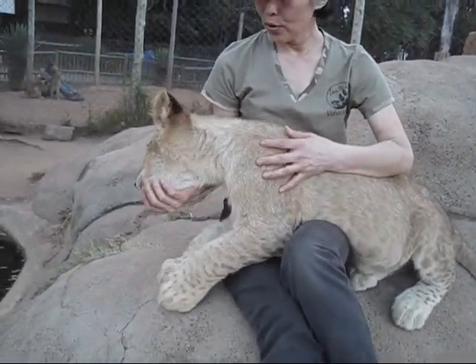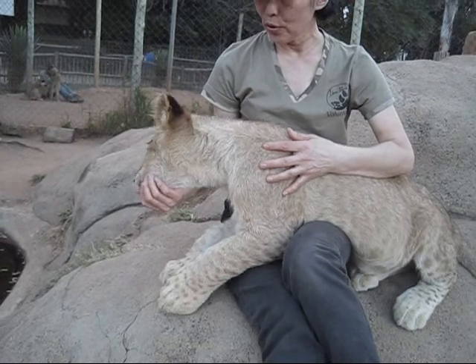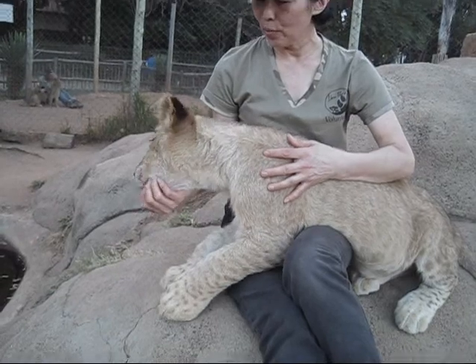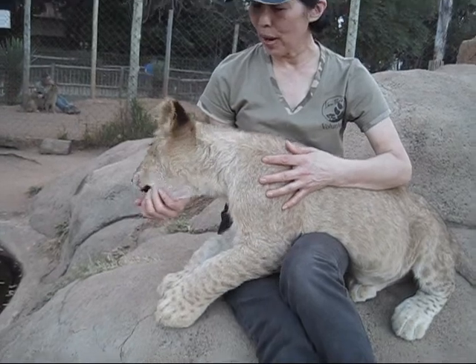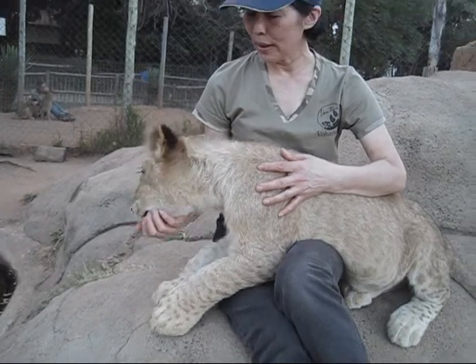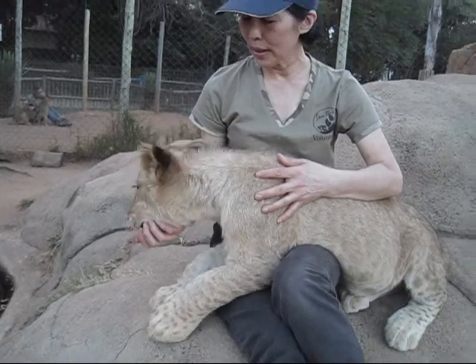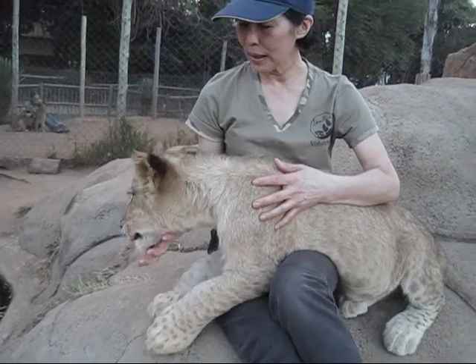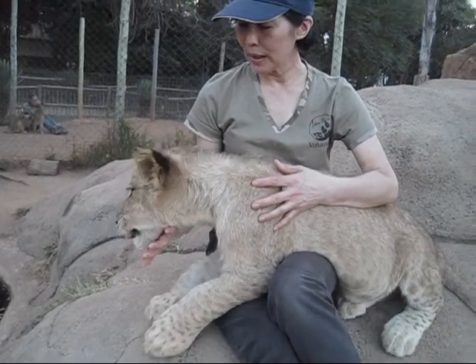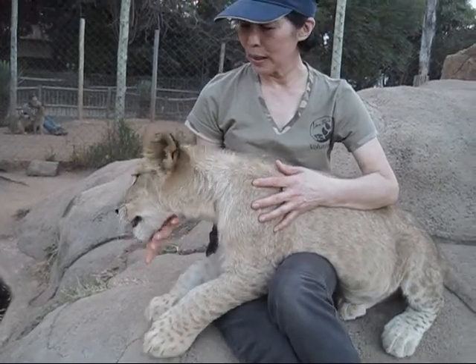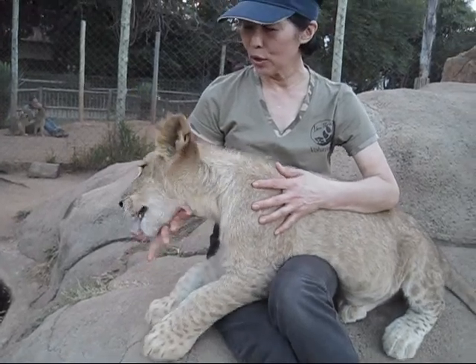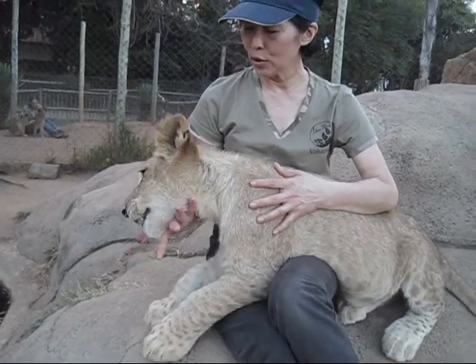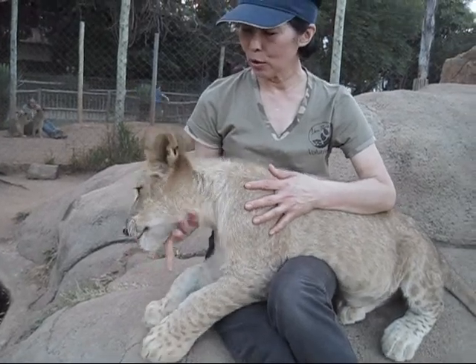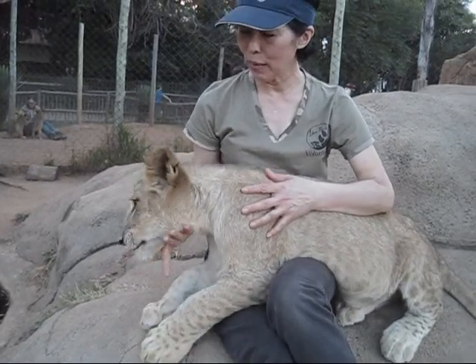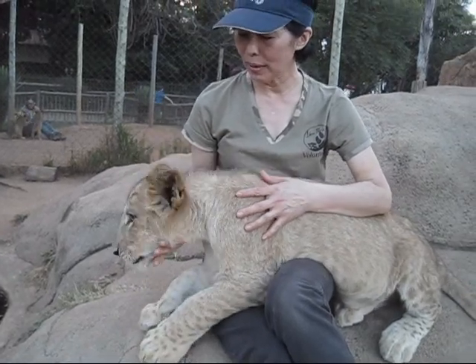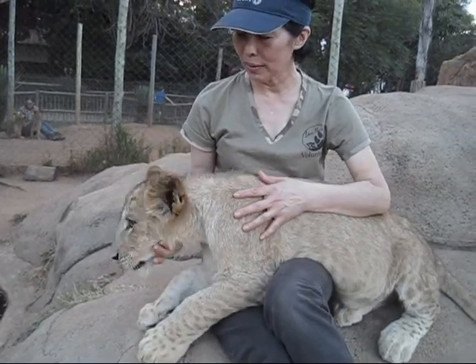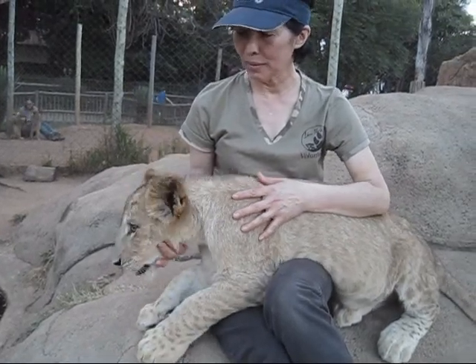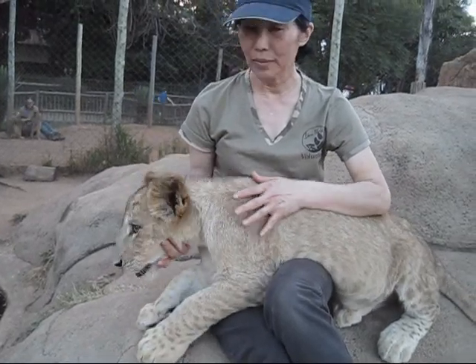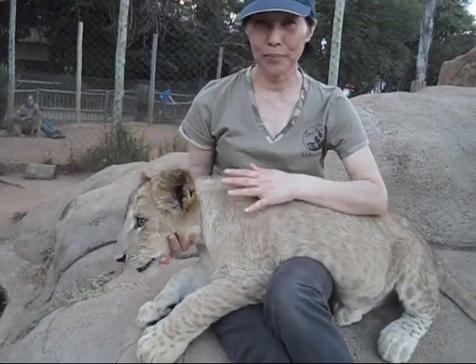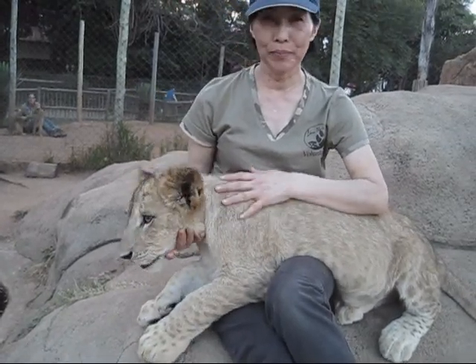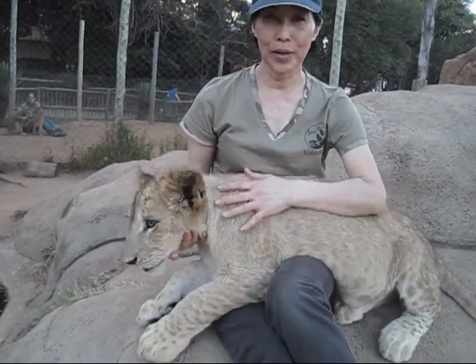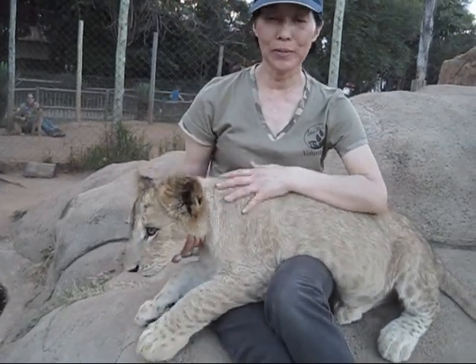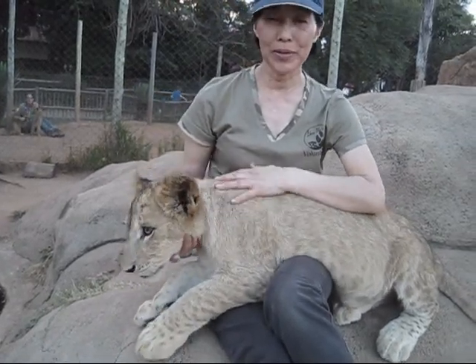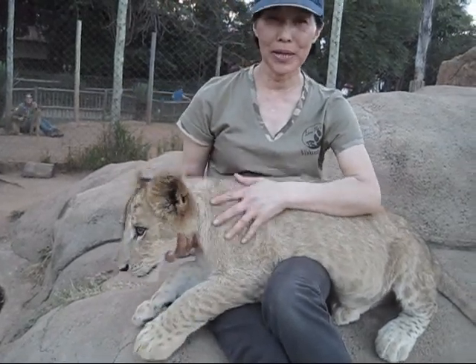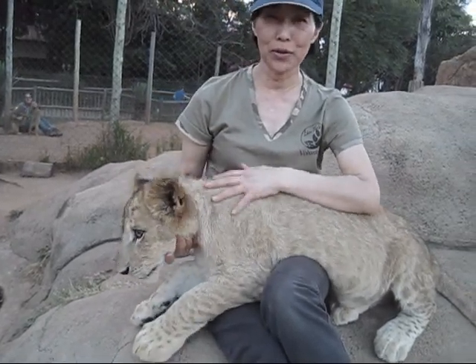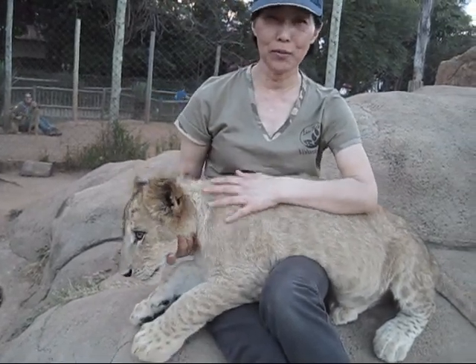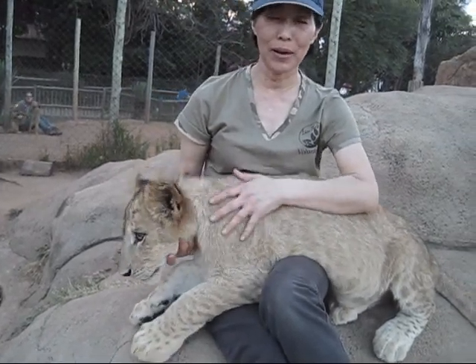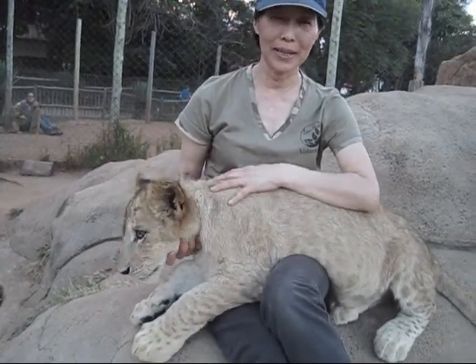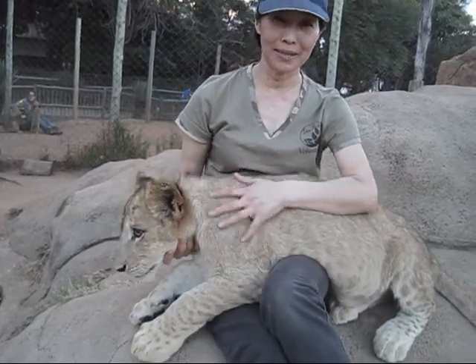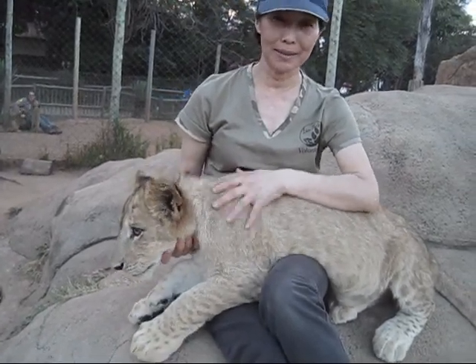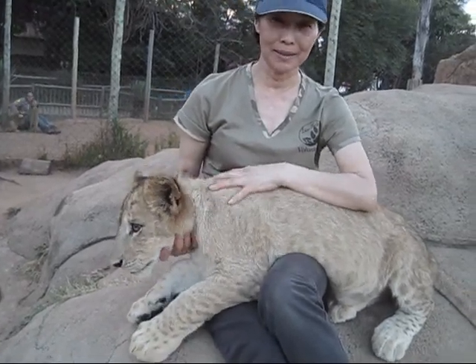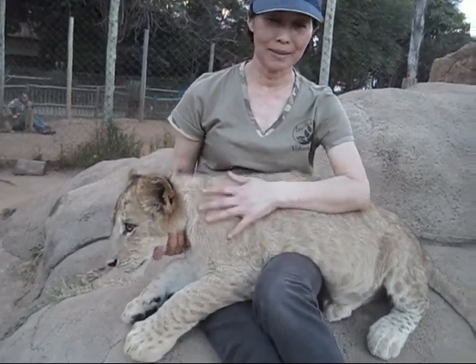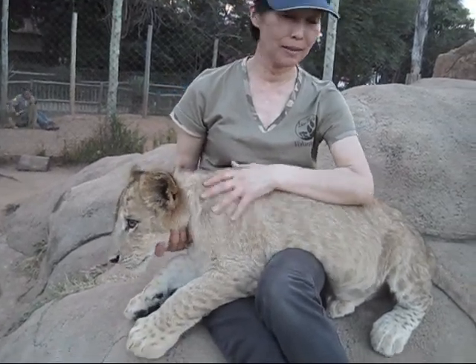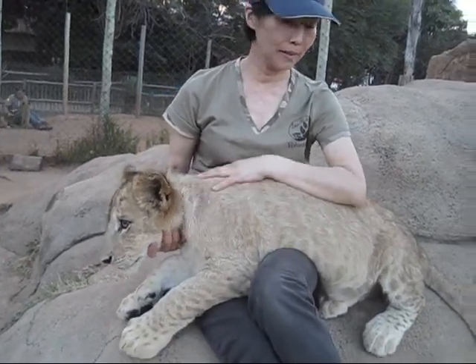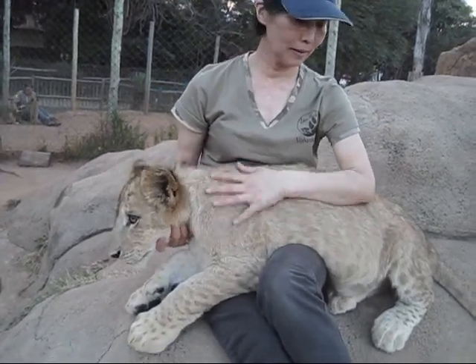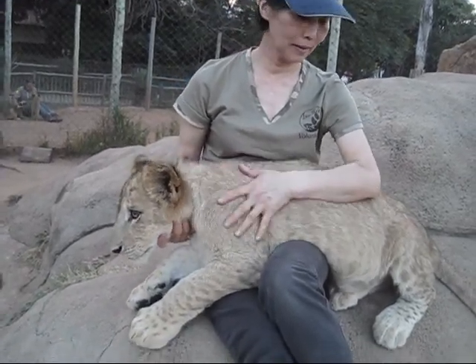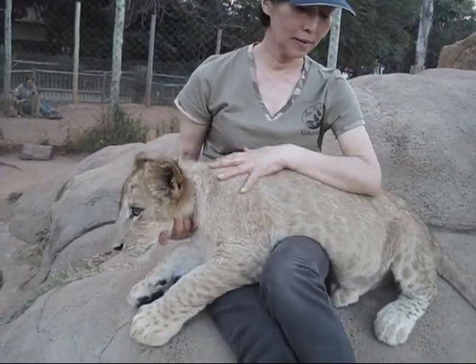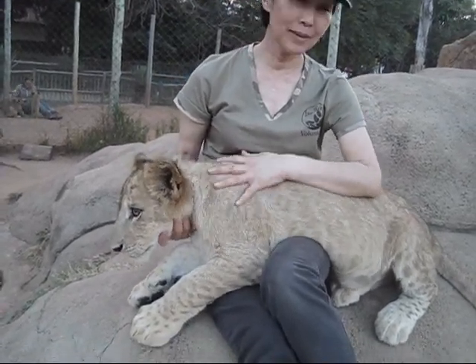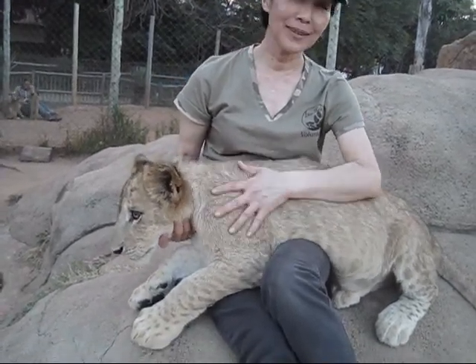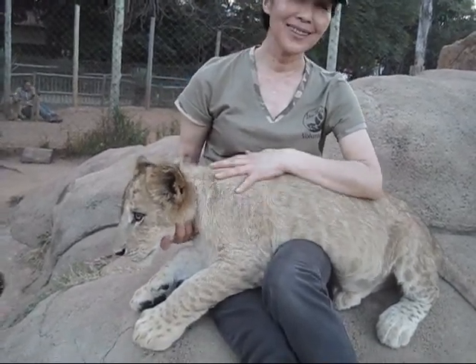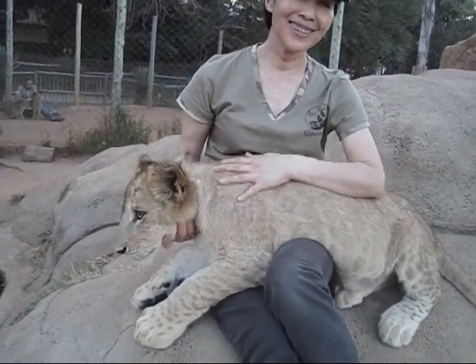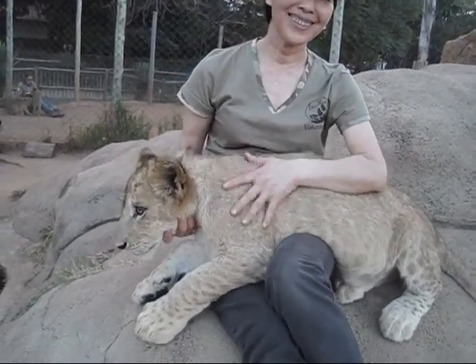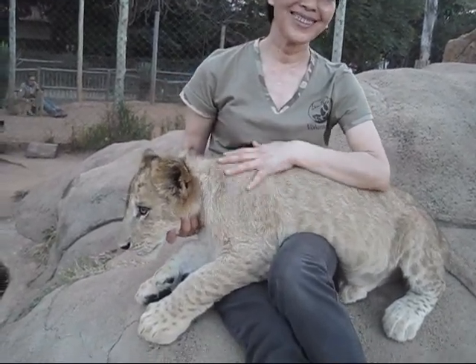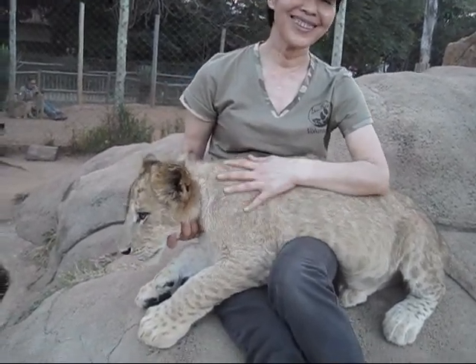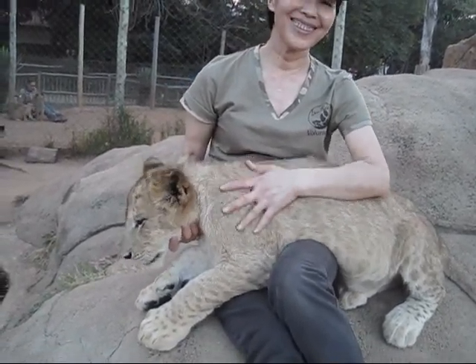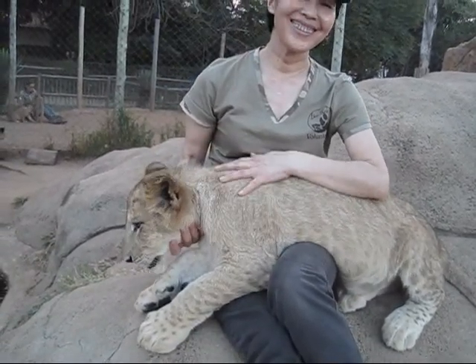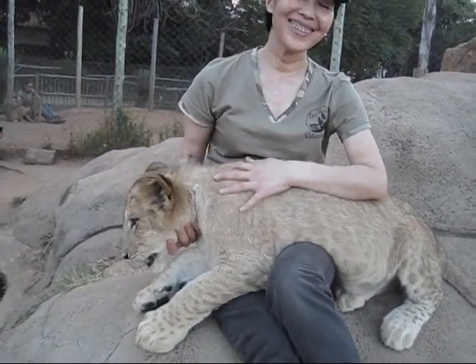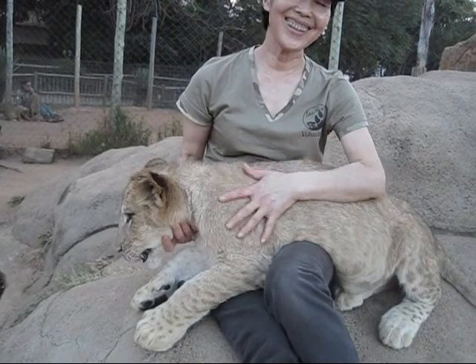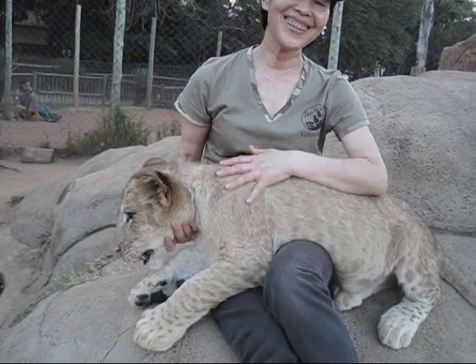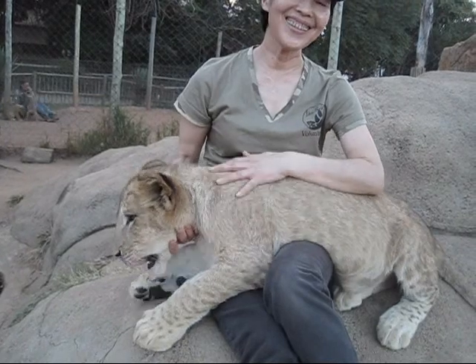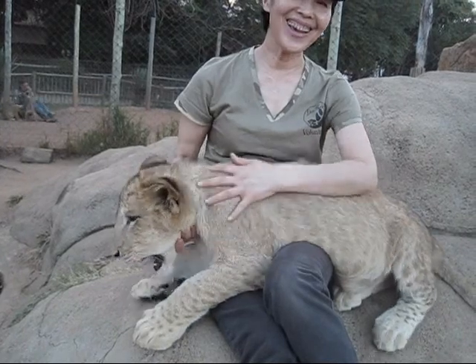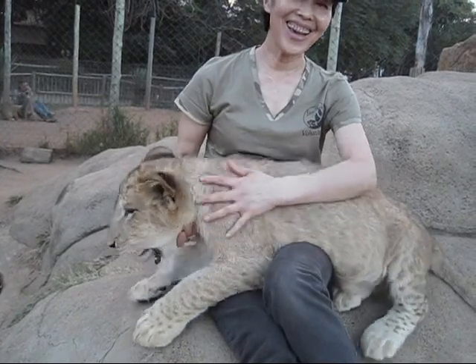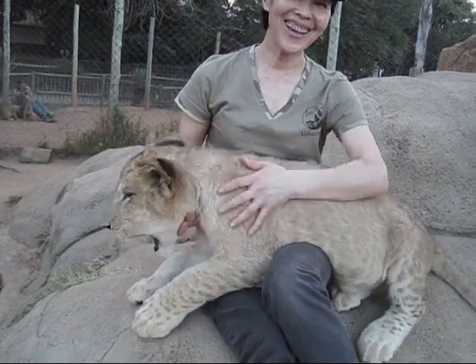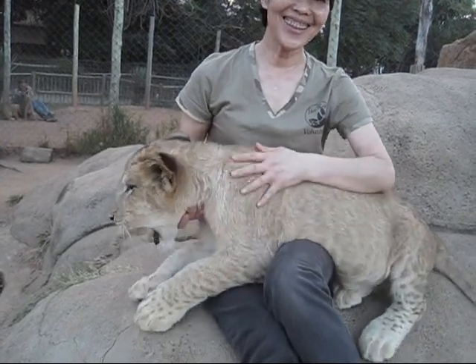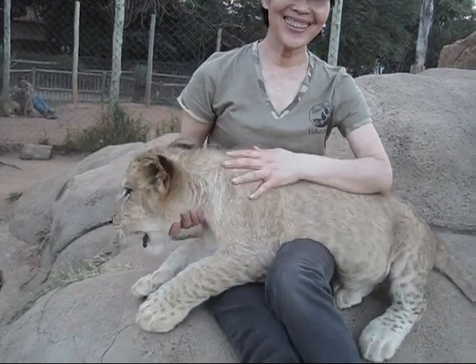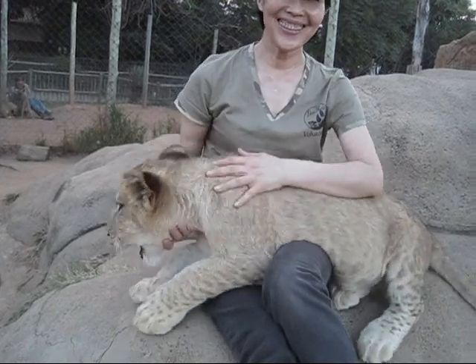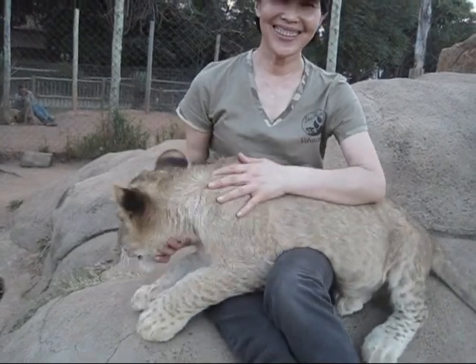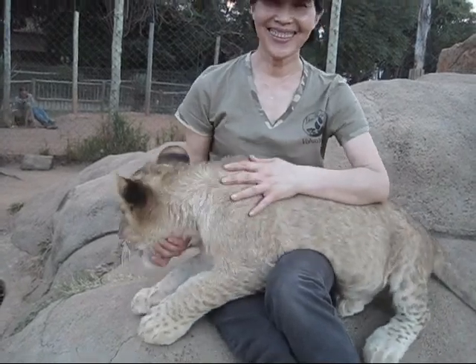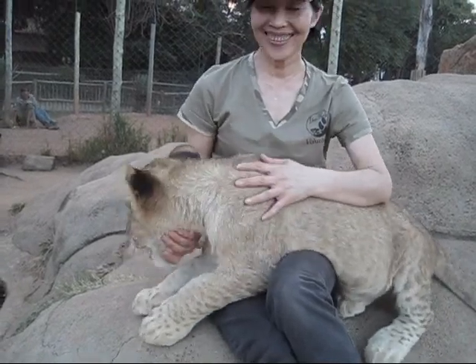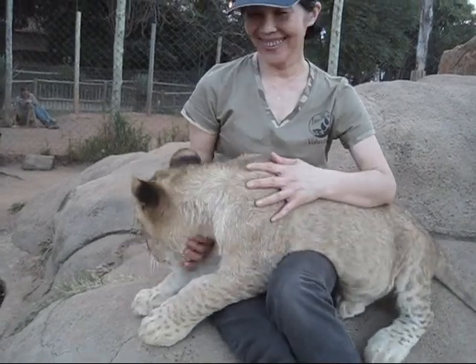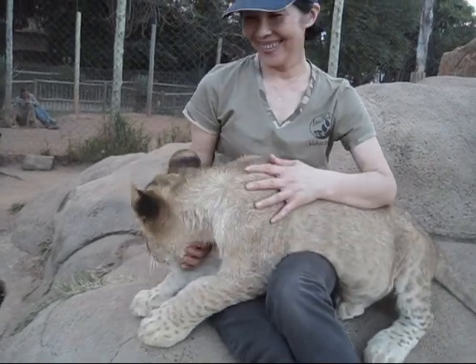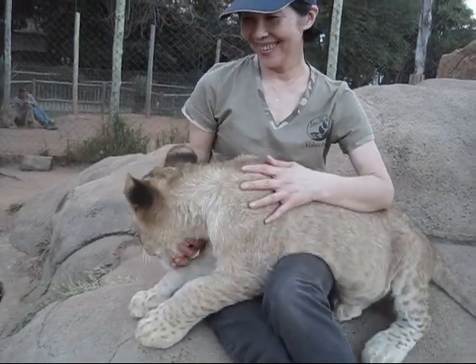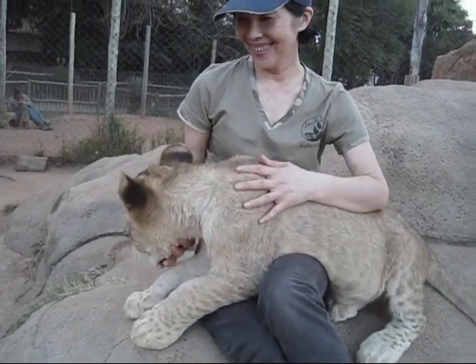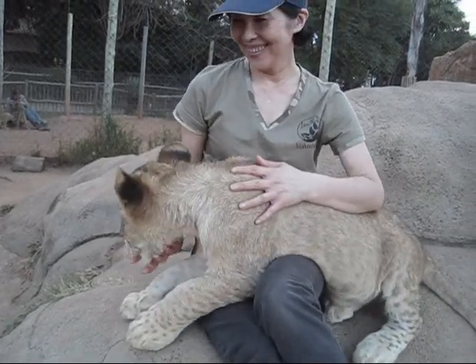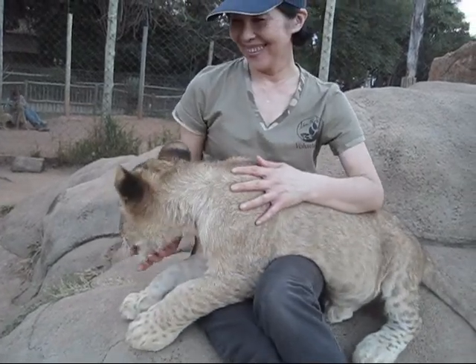Yeah. No bite. No bite. I'm saying no bite. Yeah, but put your fingers in its mouth. It's okay. No, it's not okay.